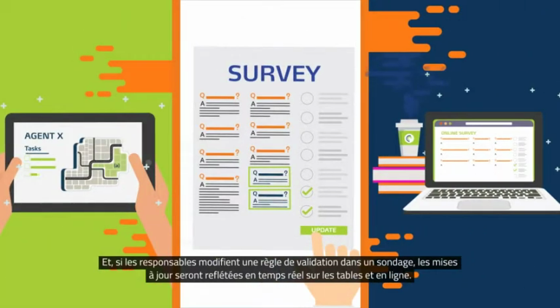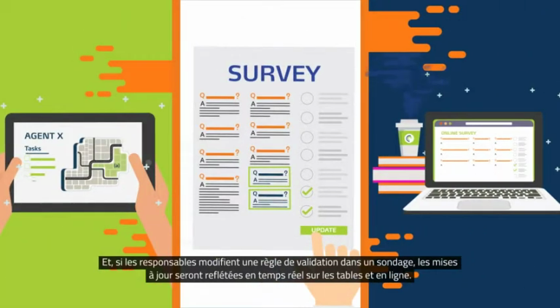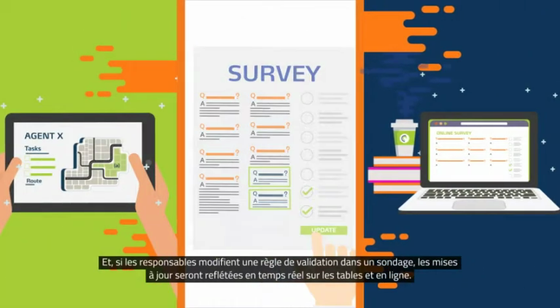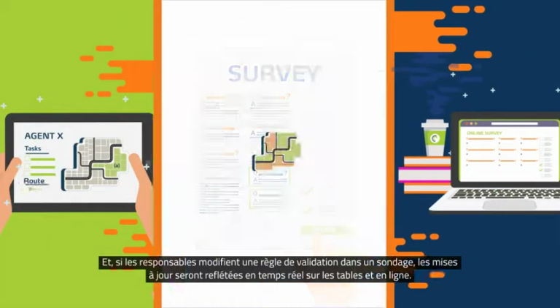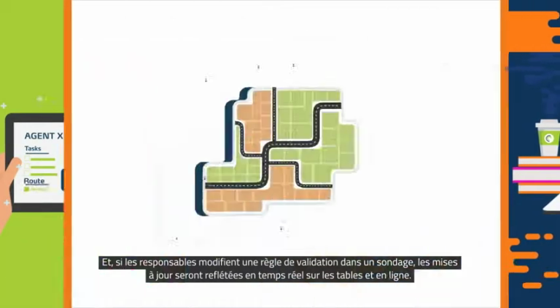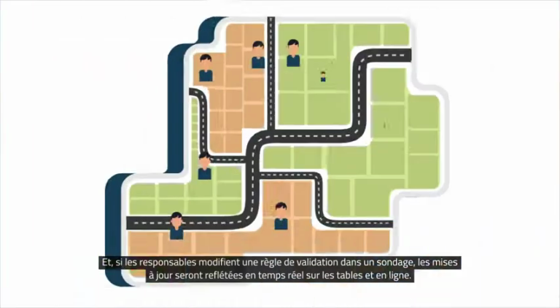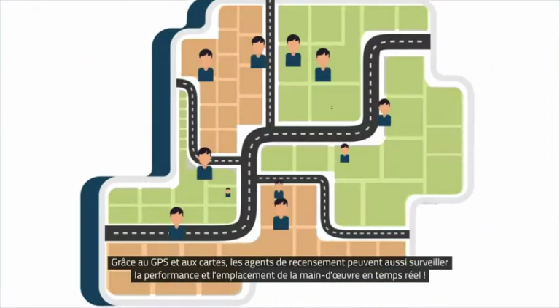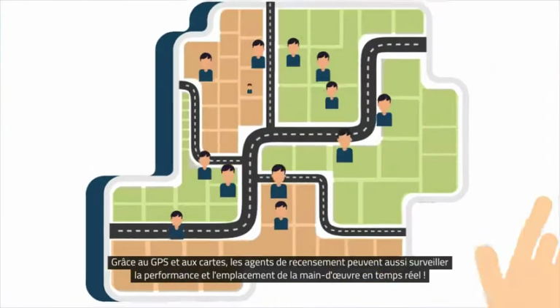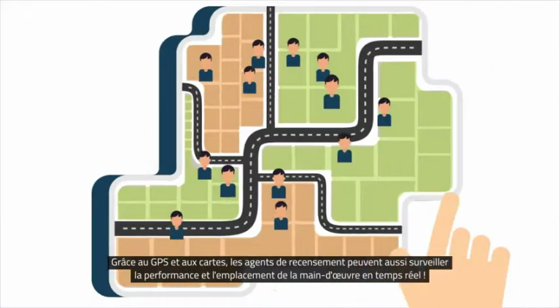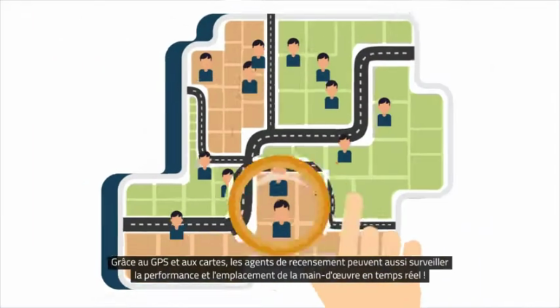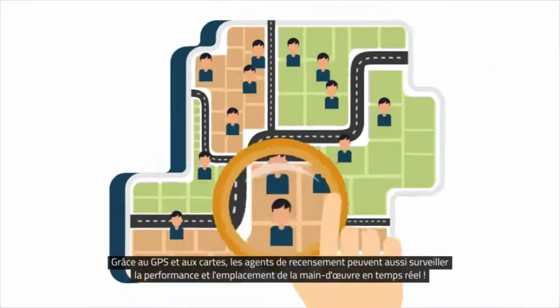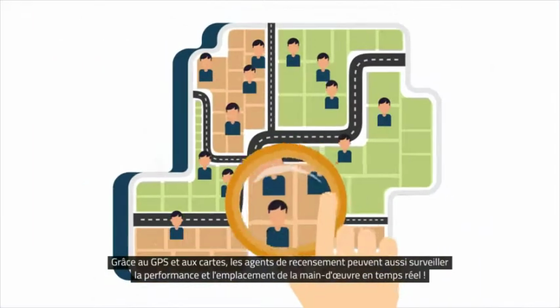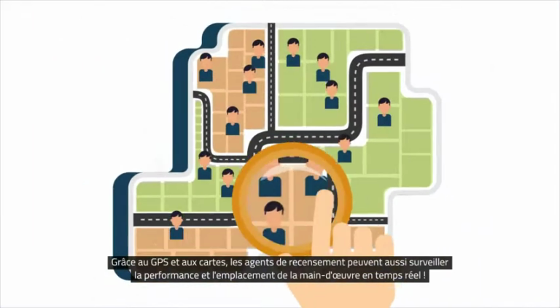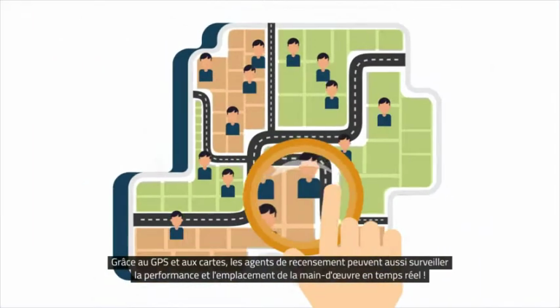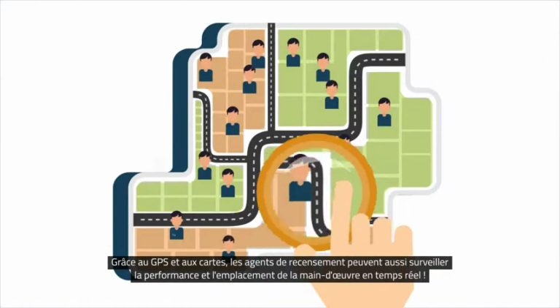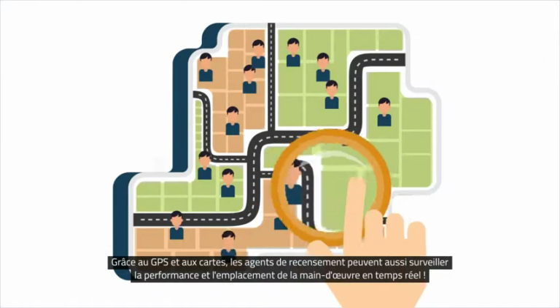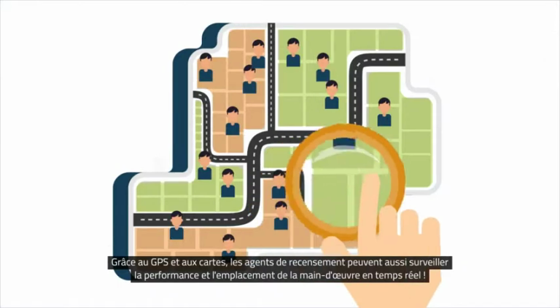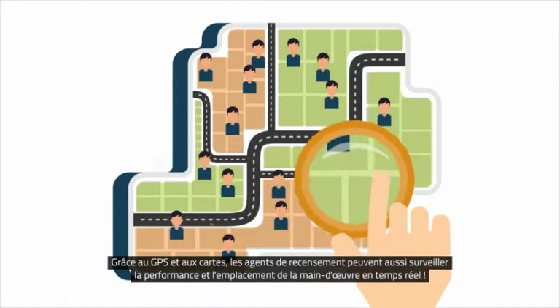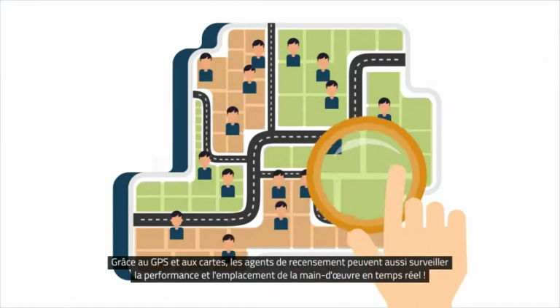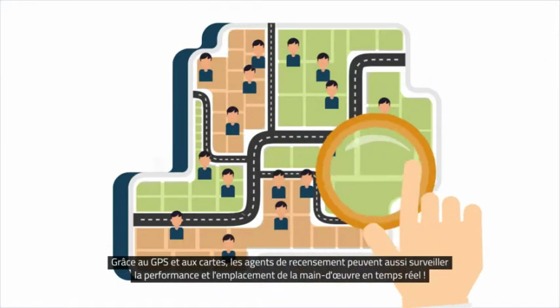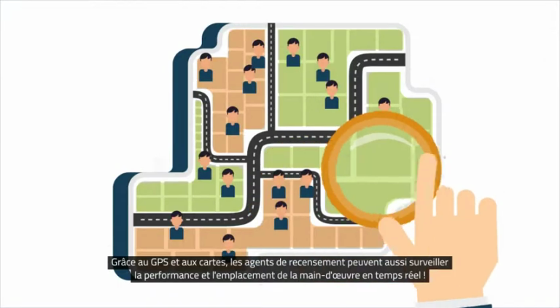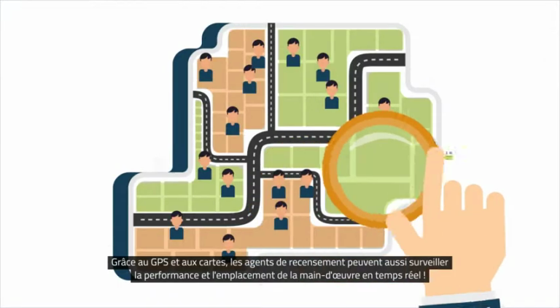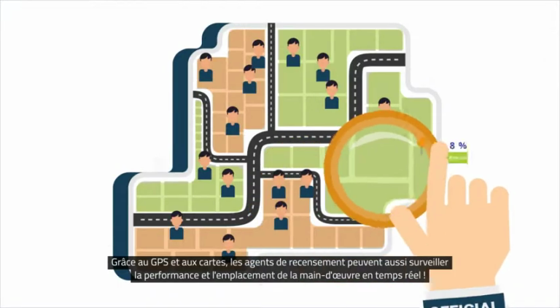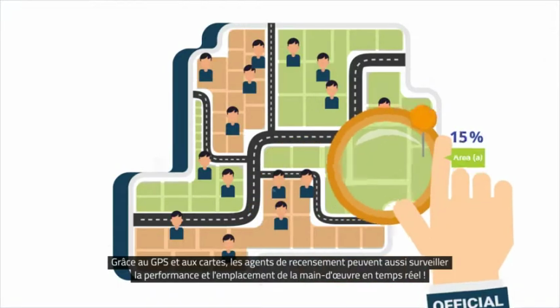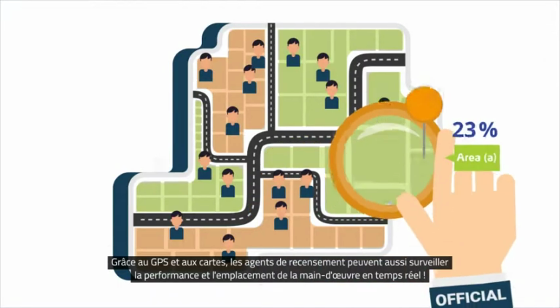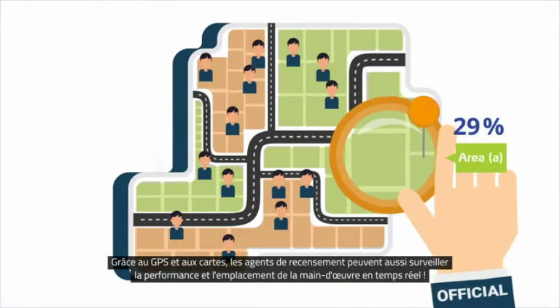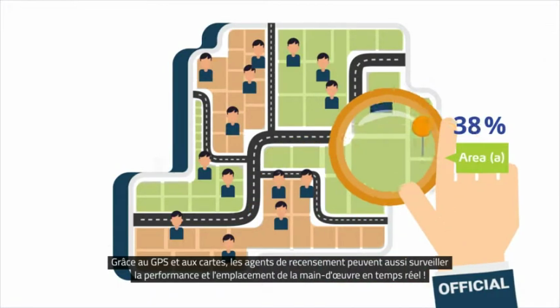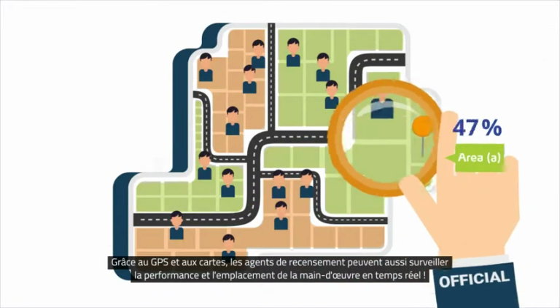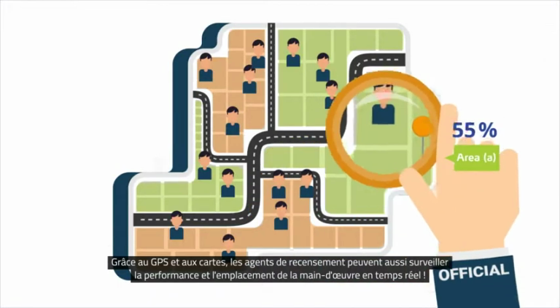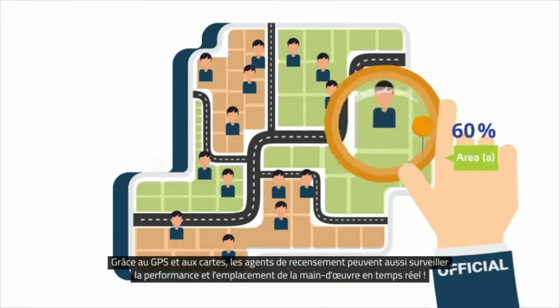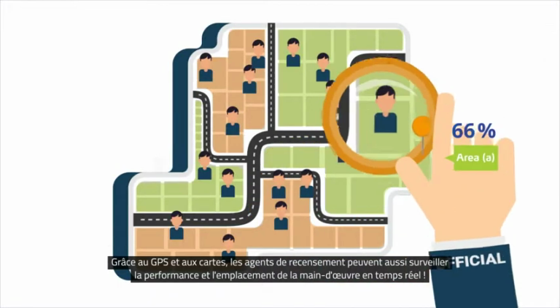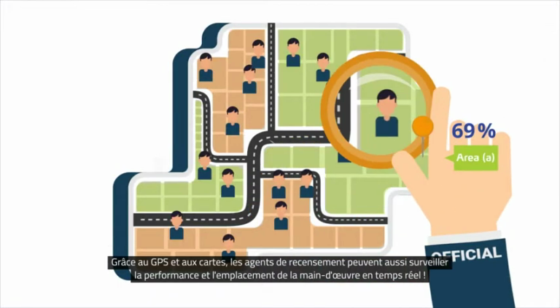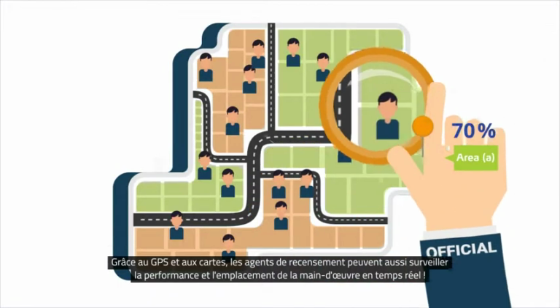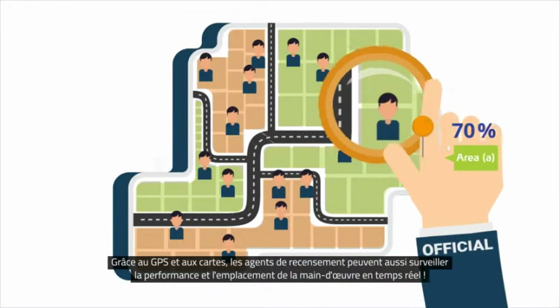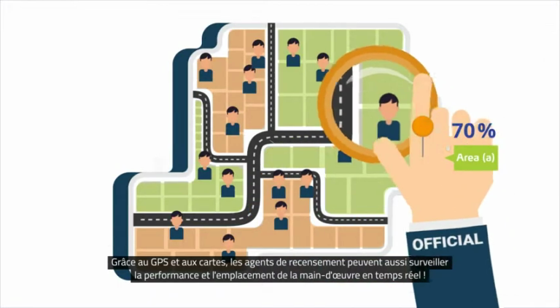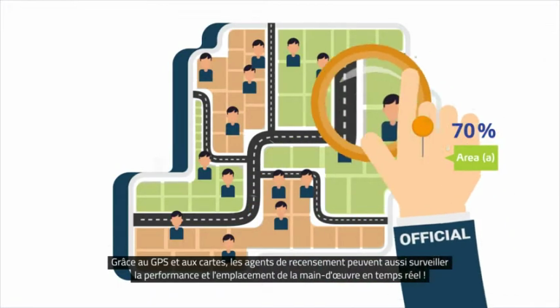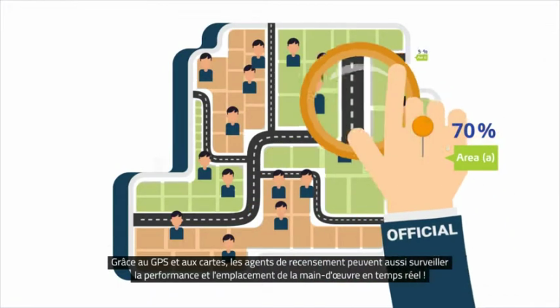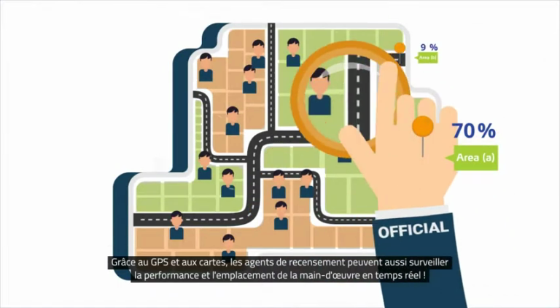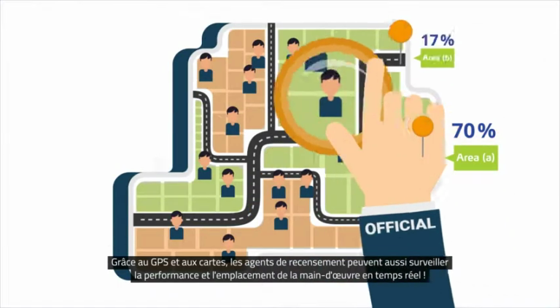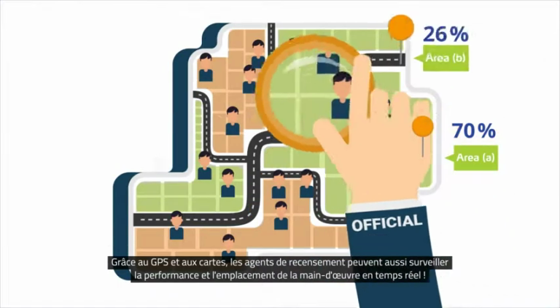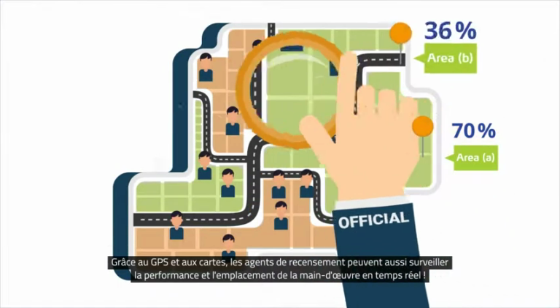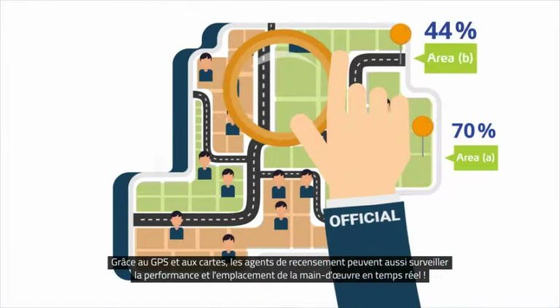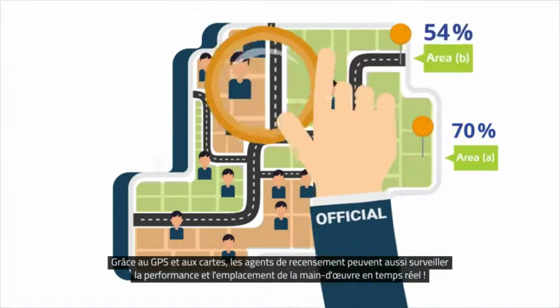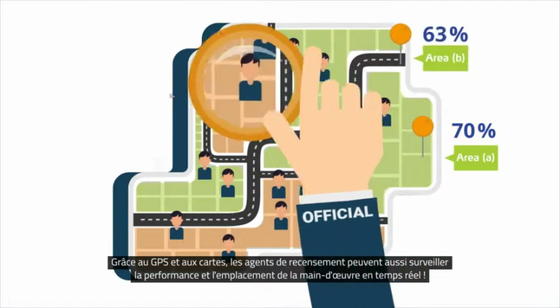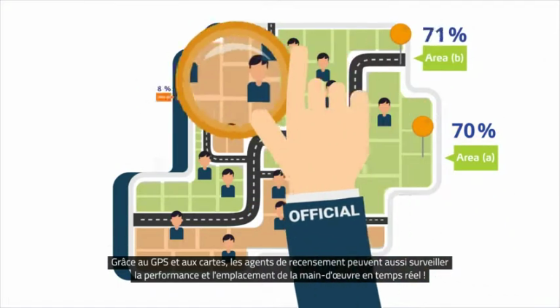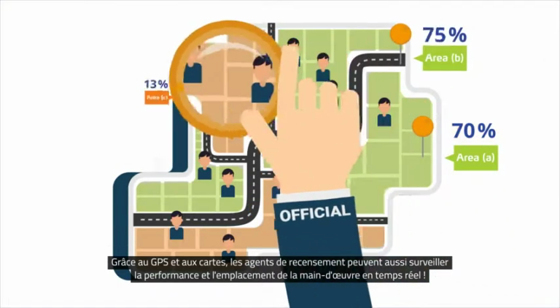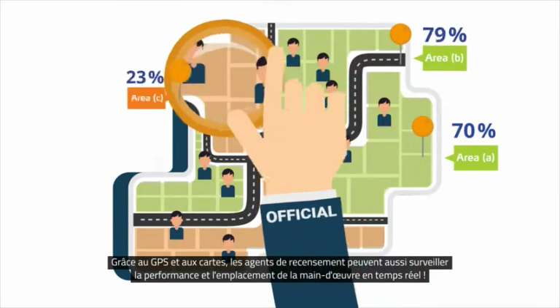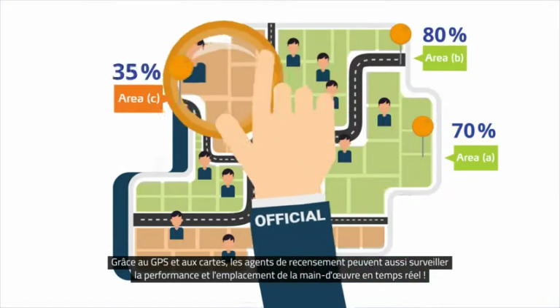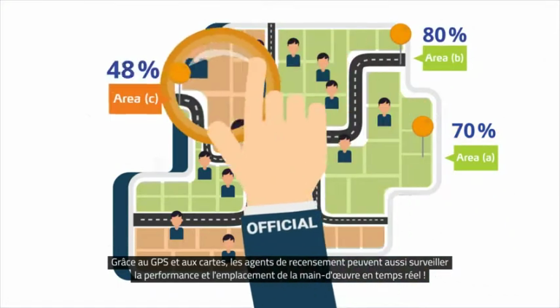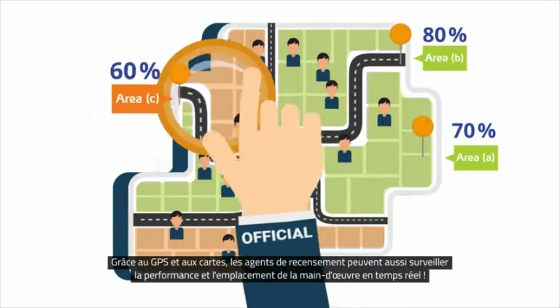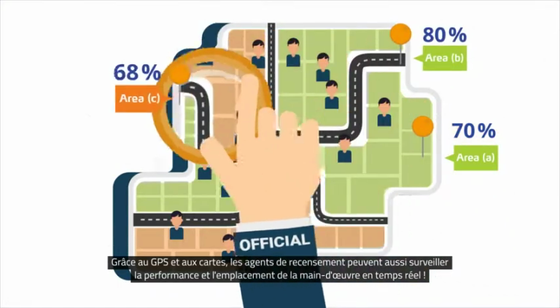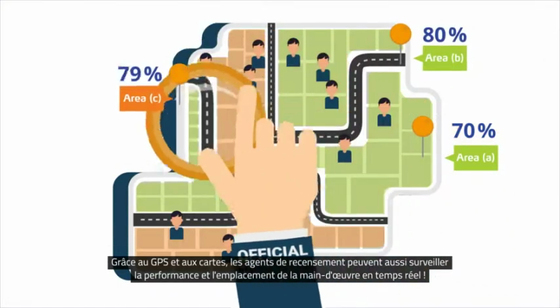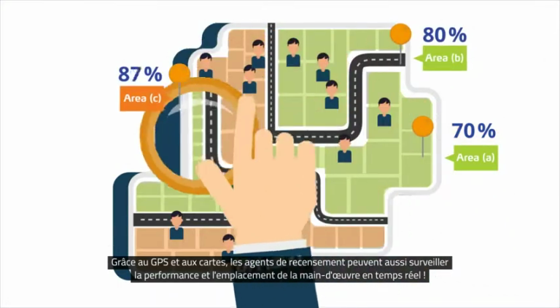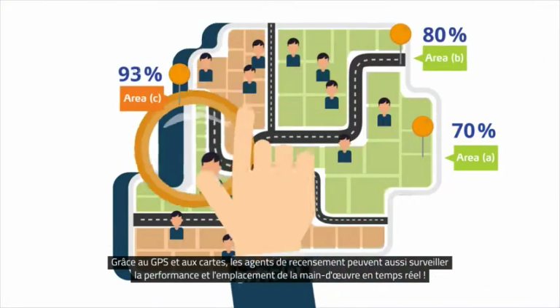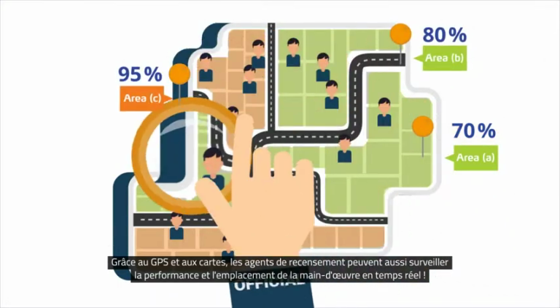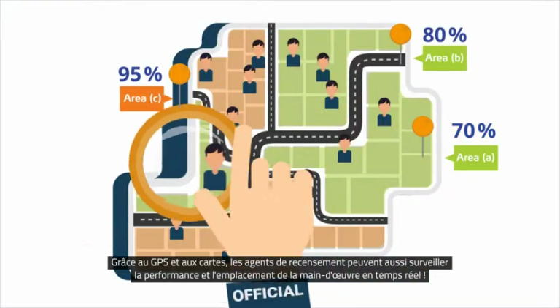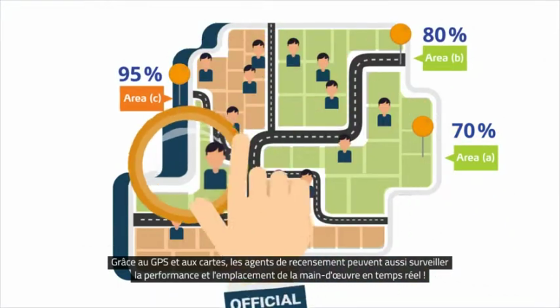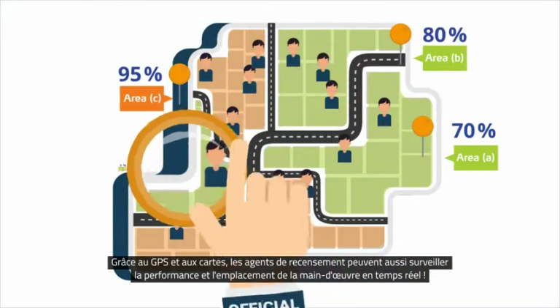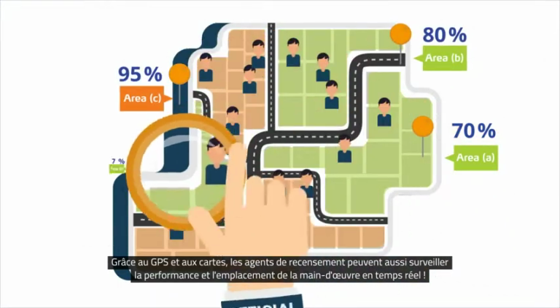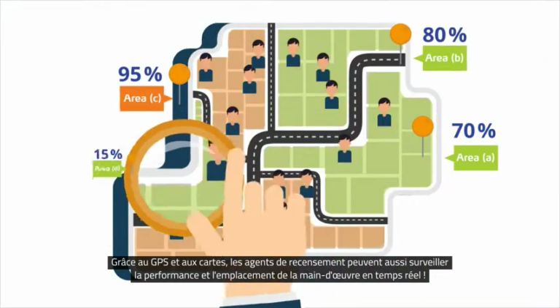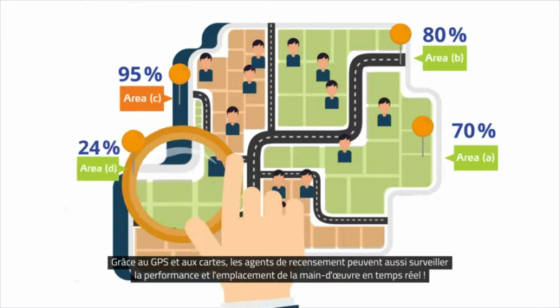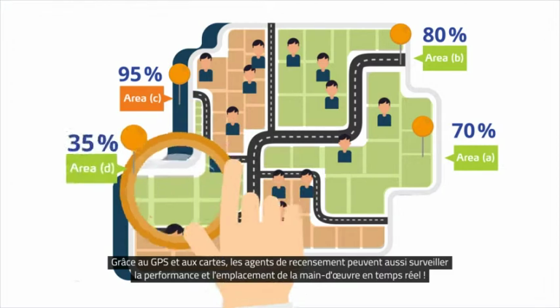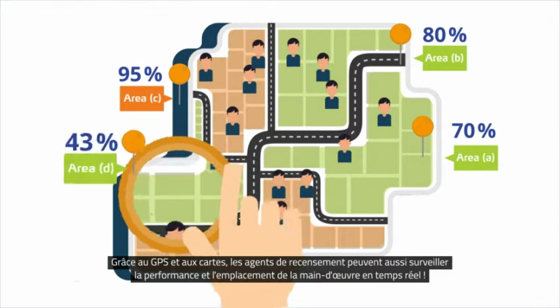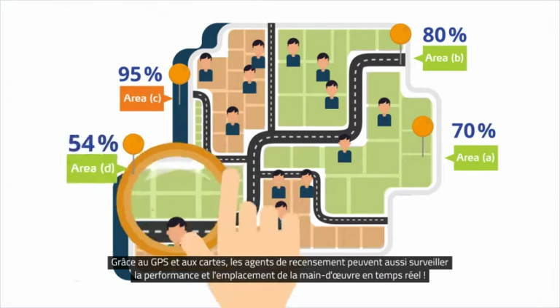With GPS and maps, census officials can monitor performance and locations of the workforce in real-time as well.